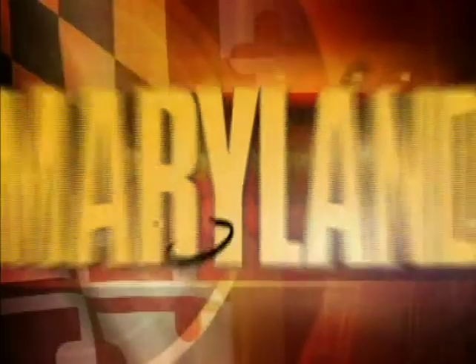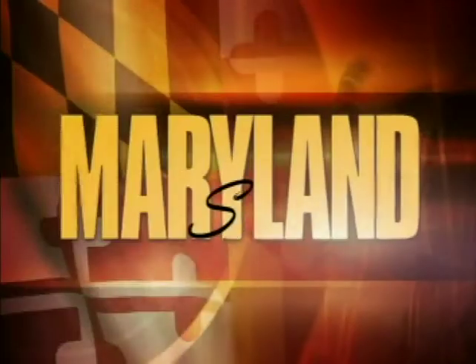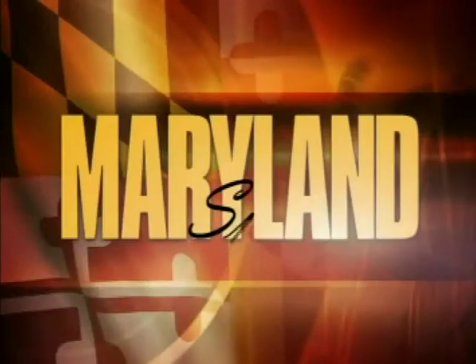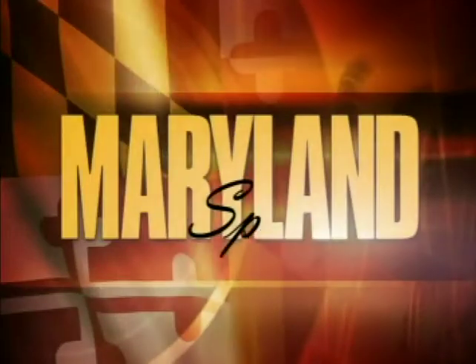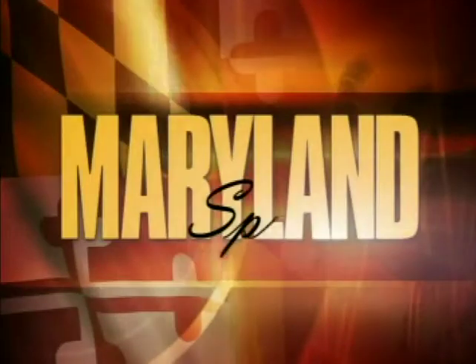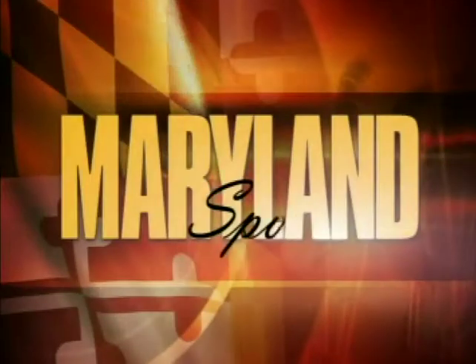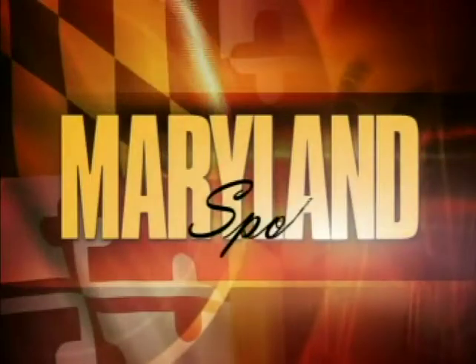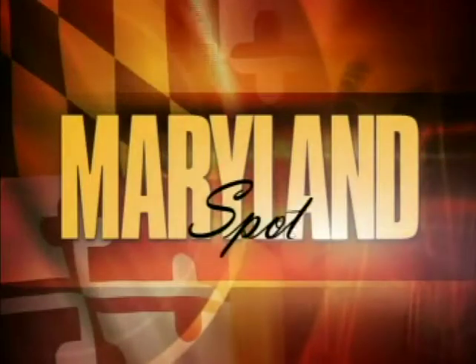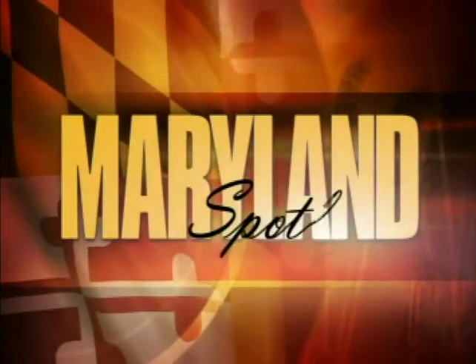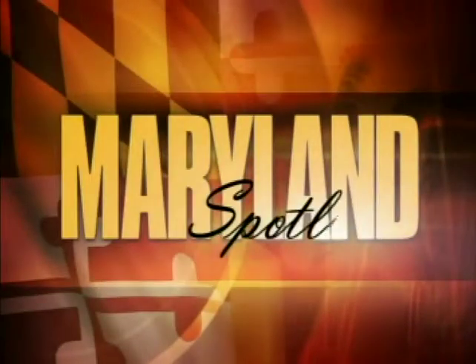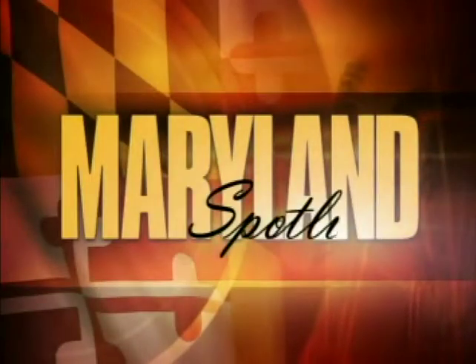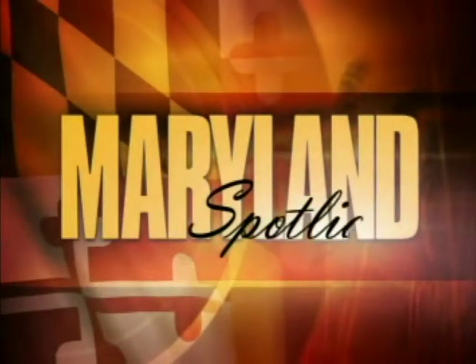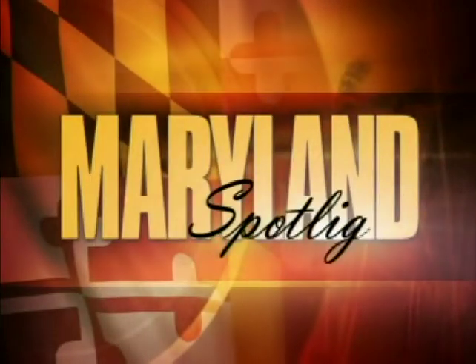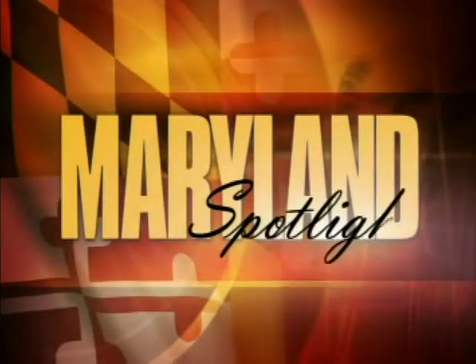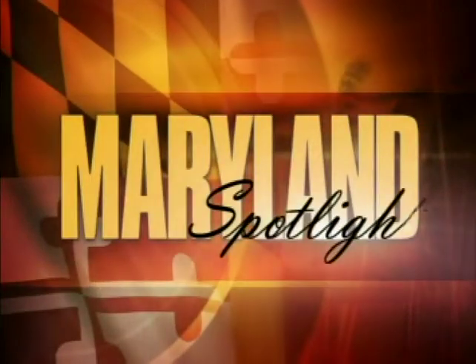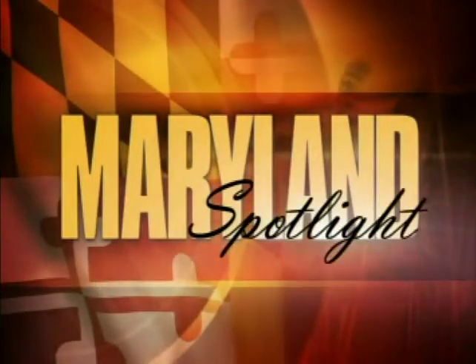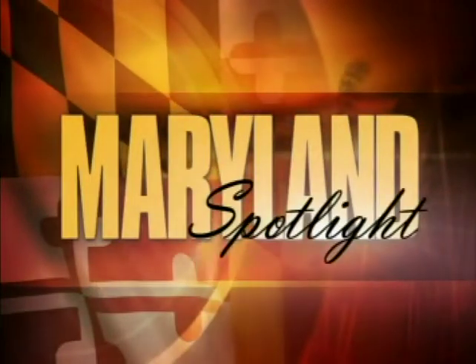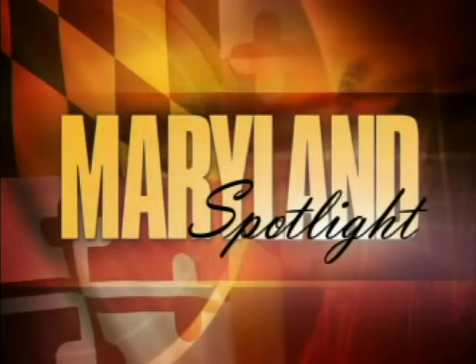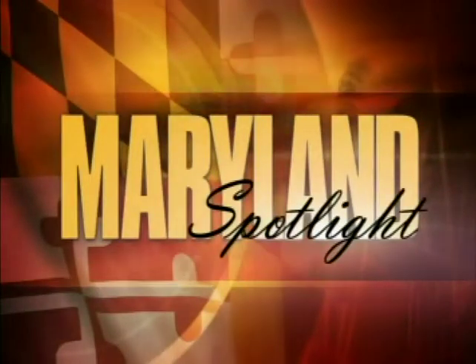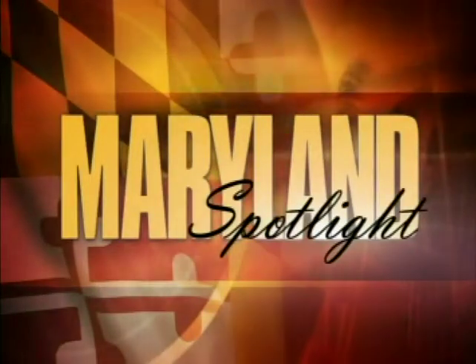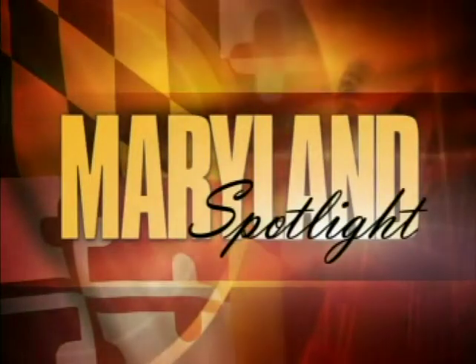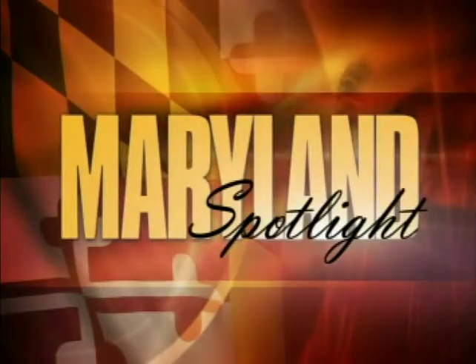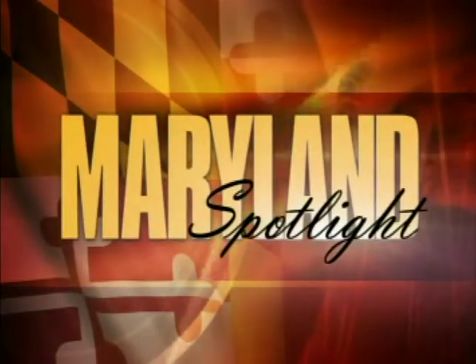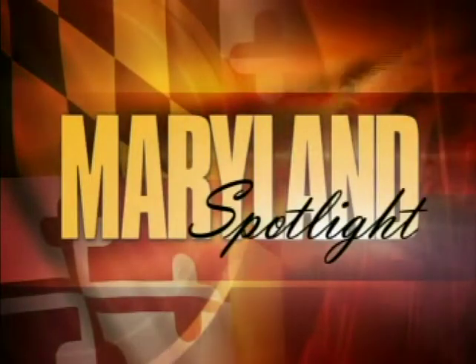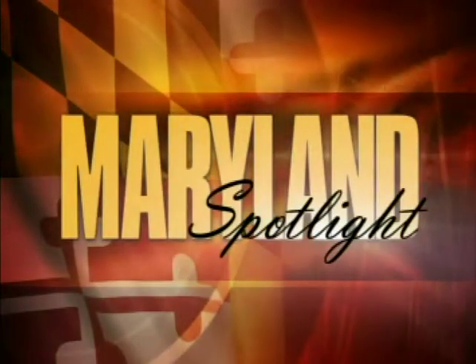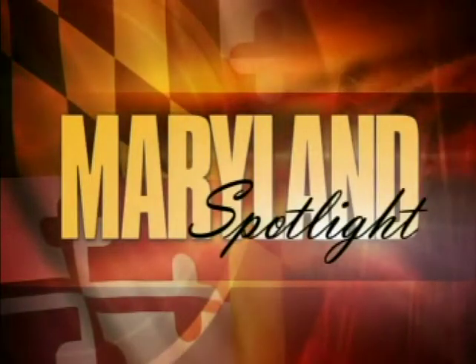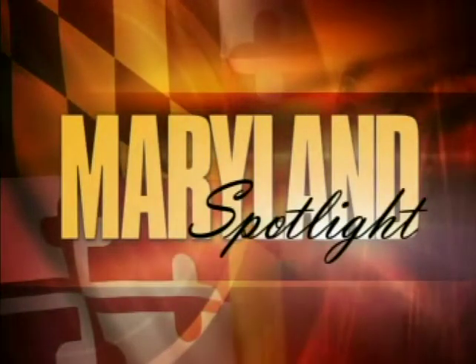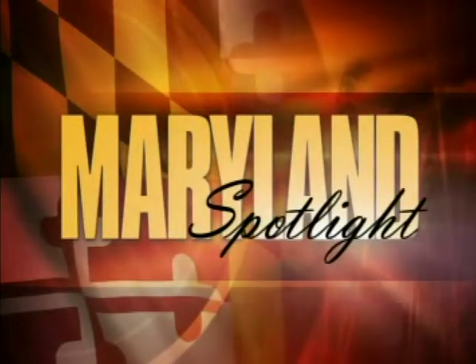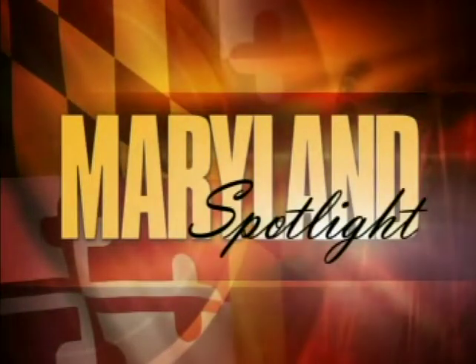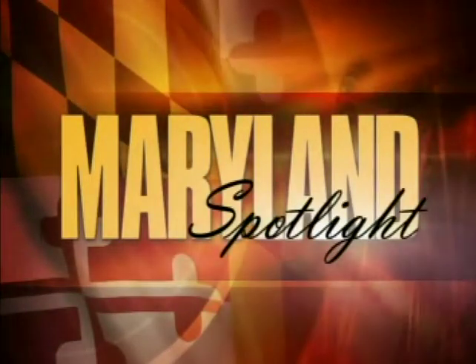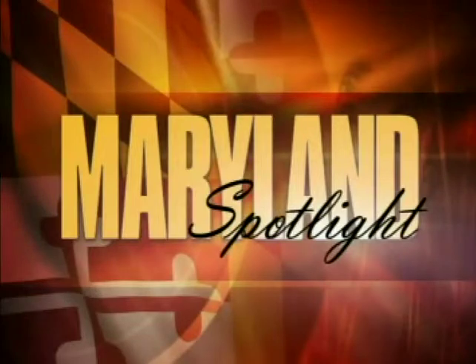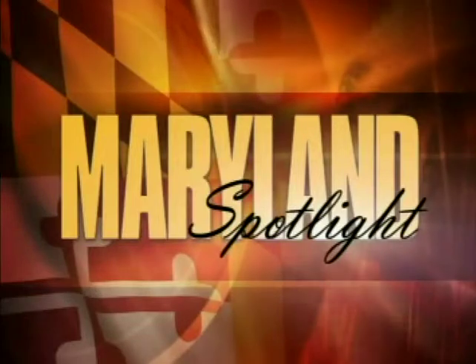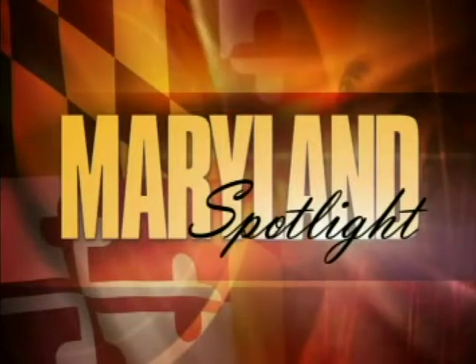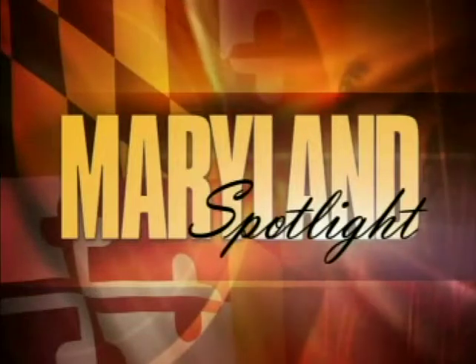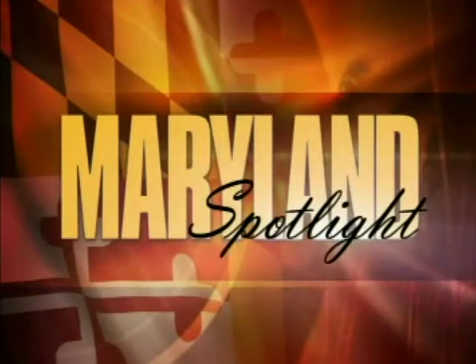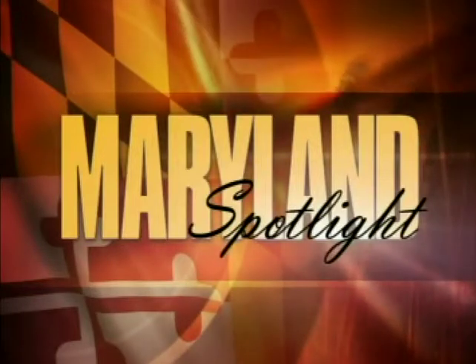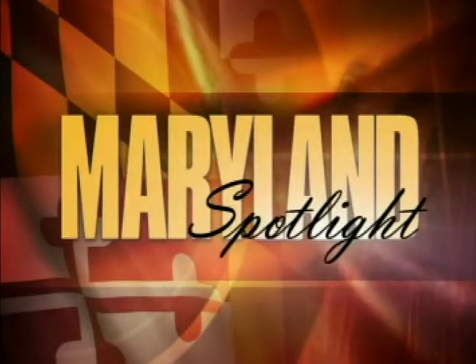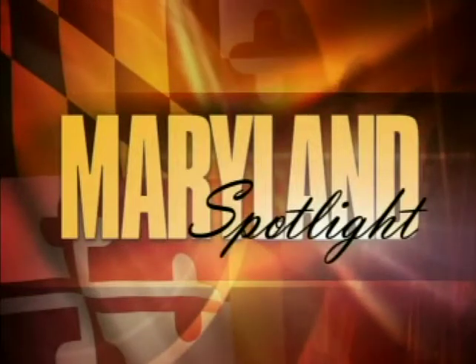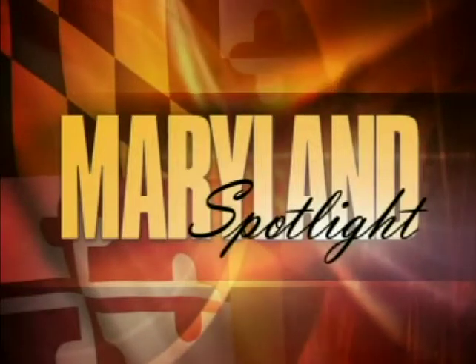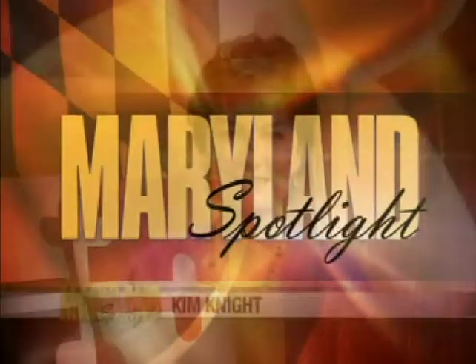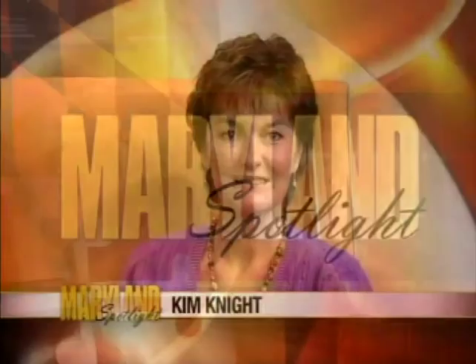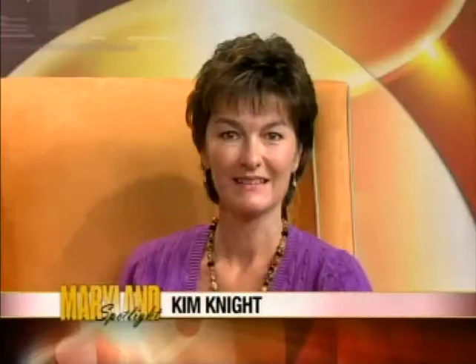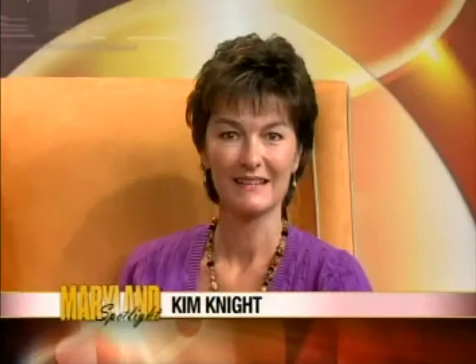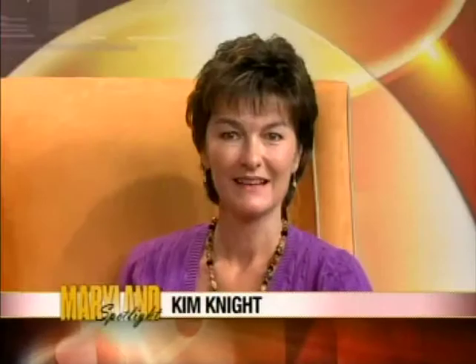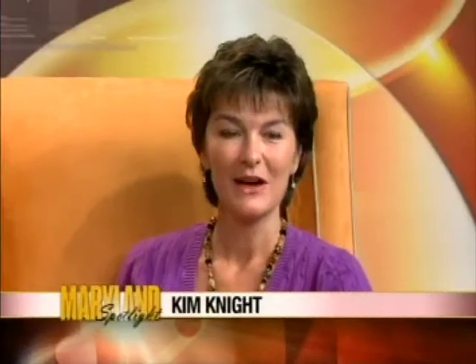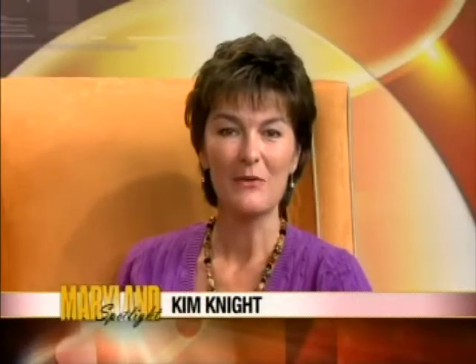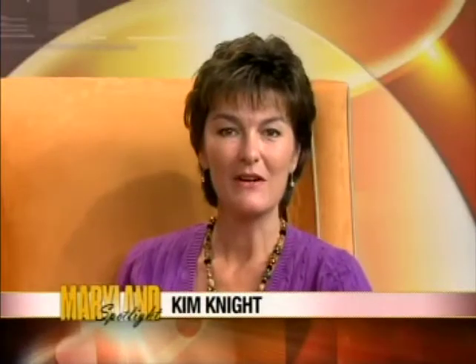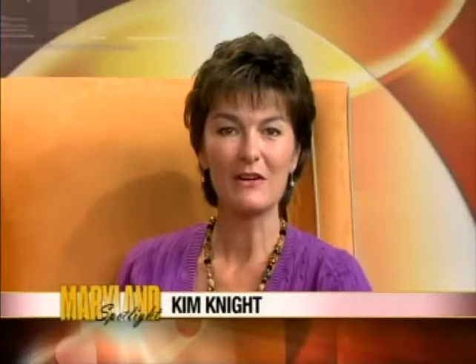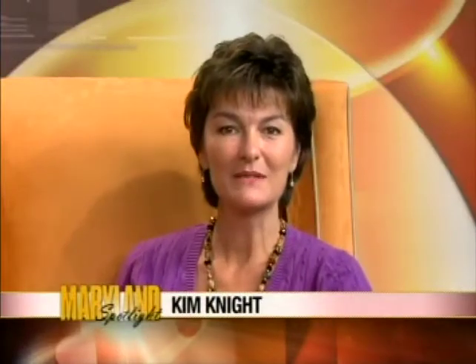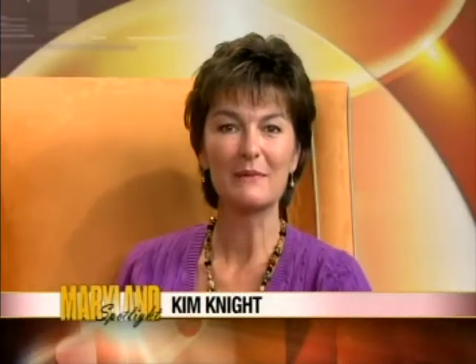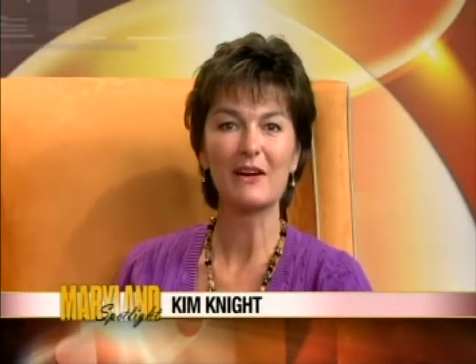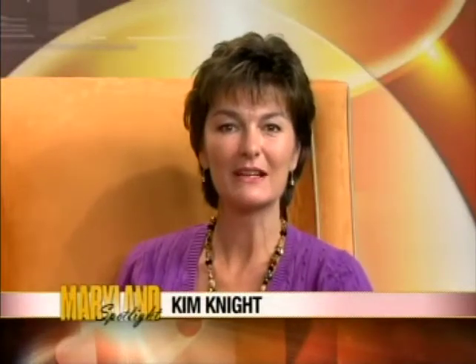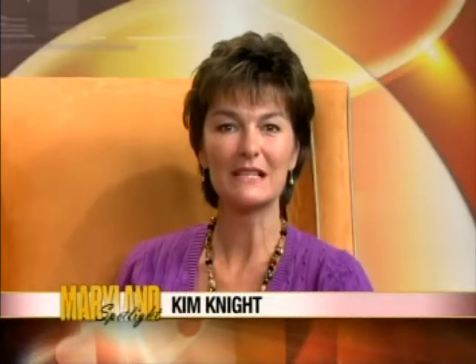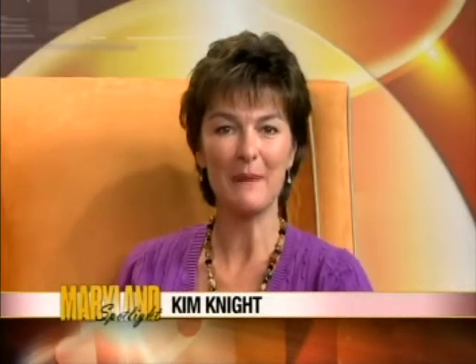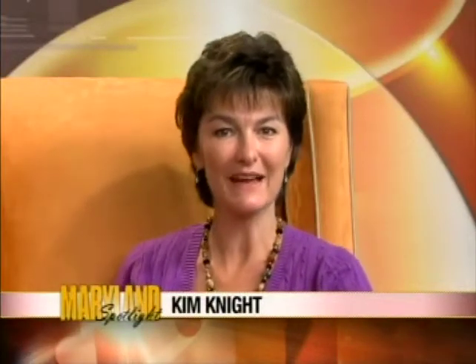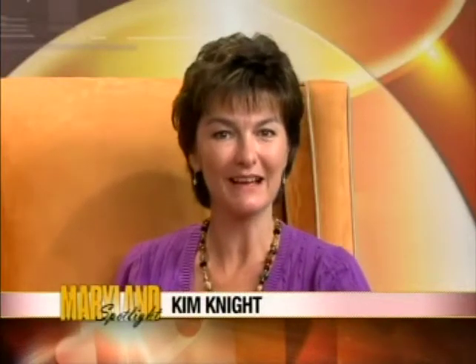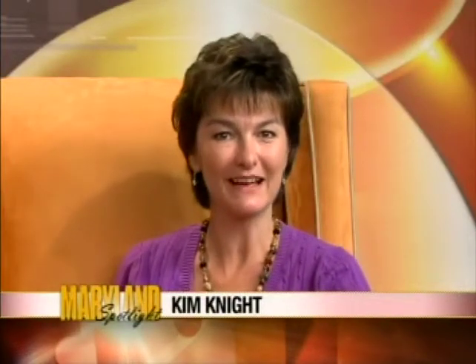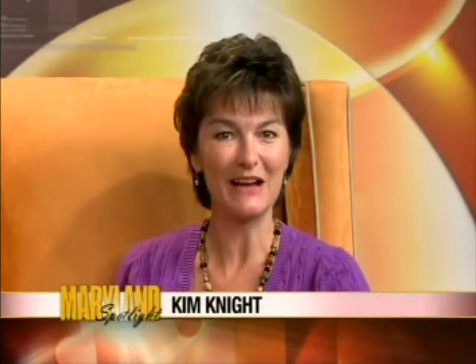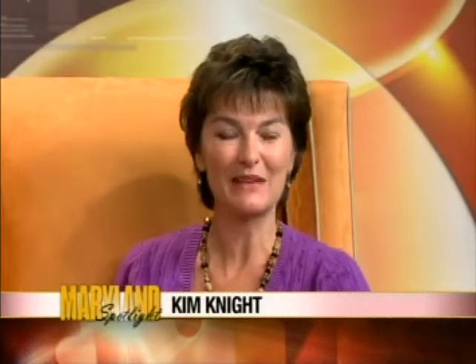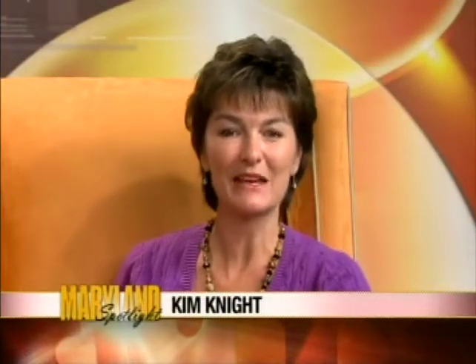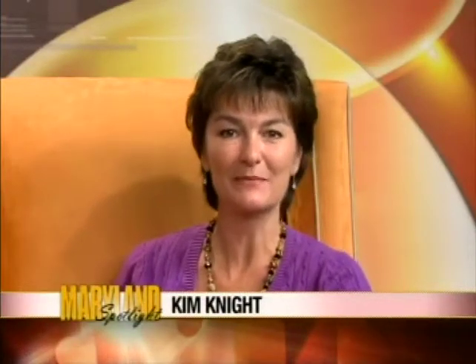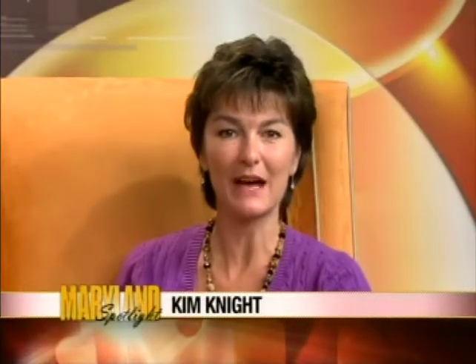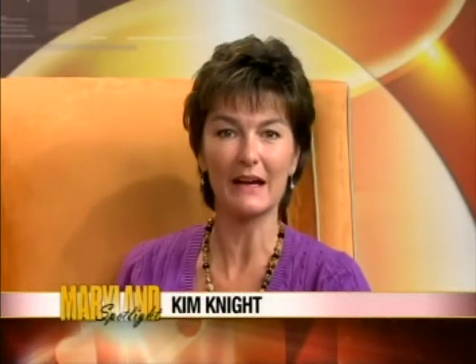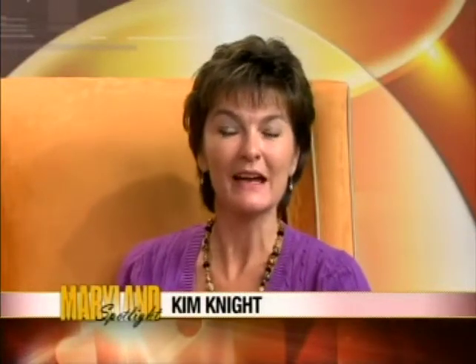Maryland Spotlight — it's all about Maryland living. Welcome to Maryland Spotlight. I'm Kim Knight.